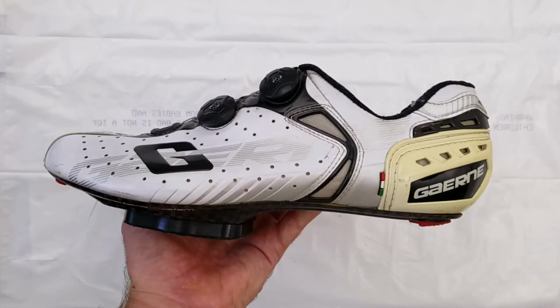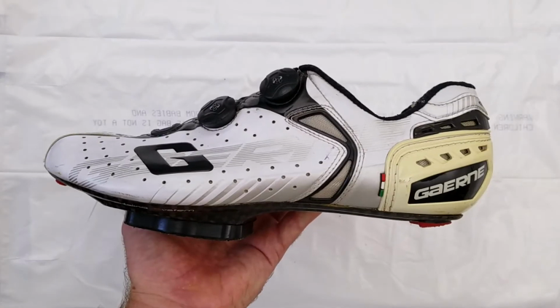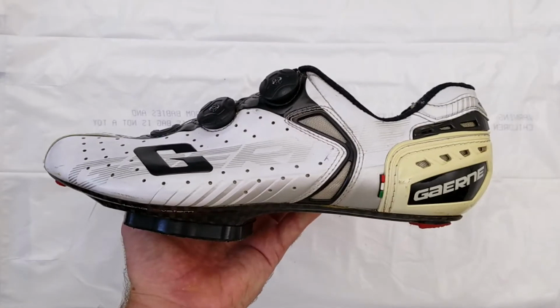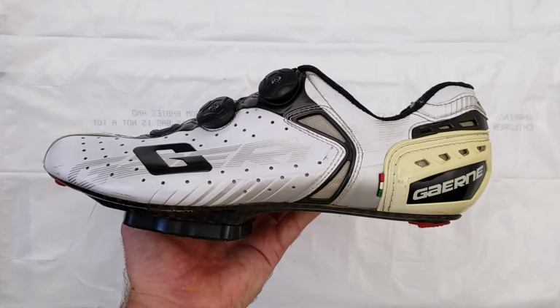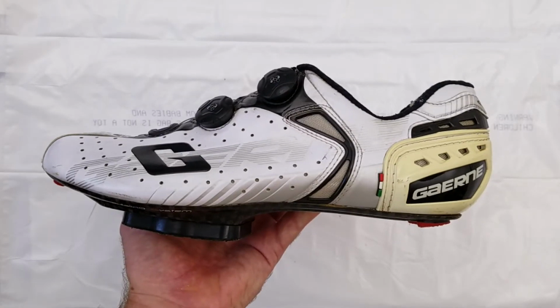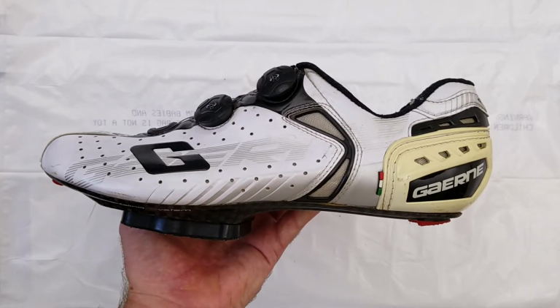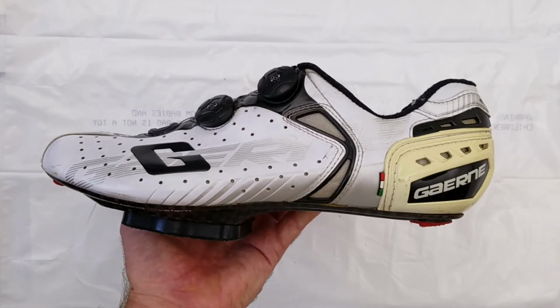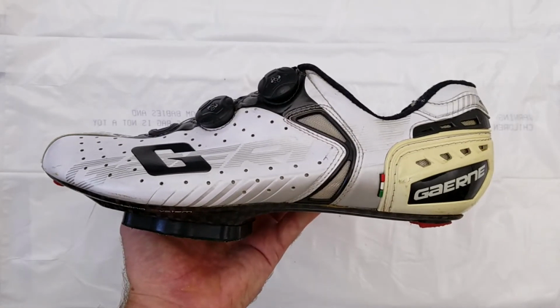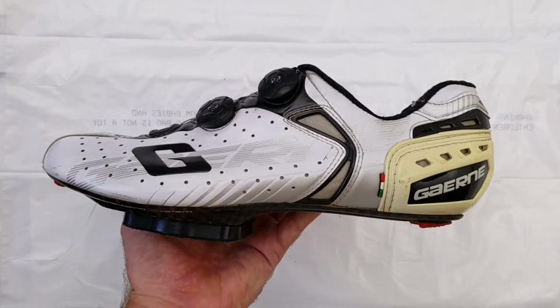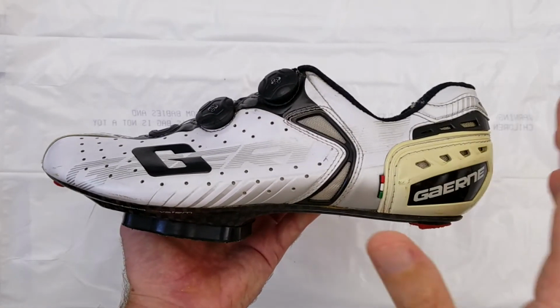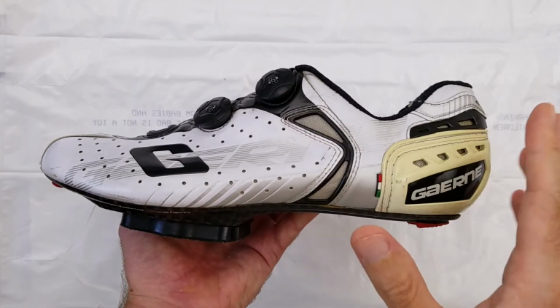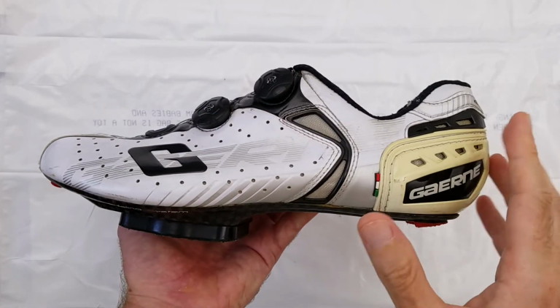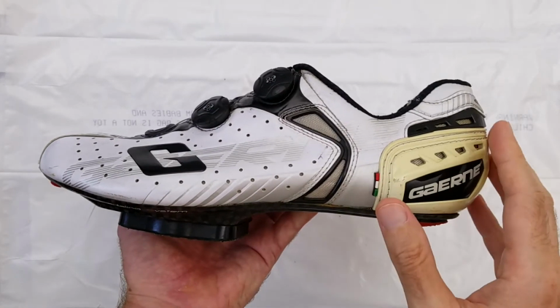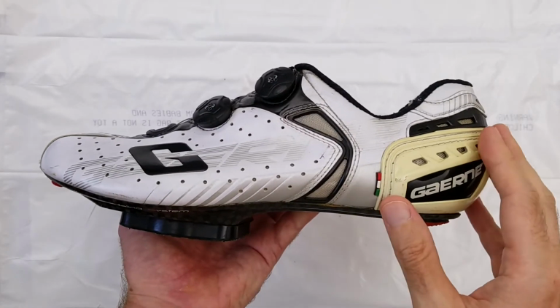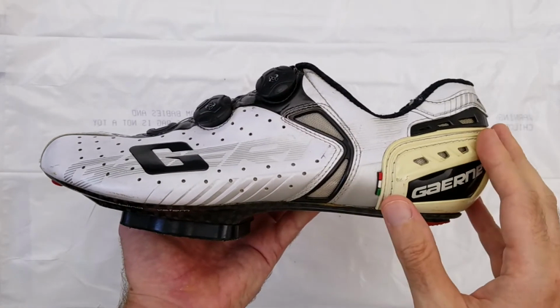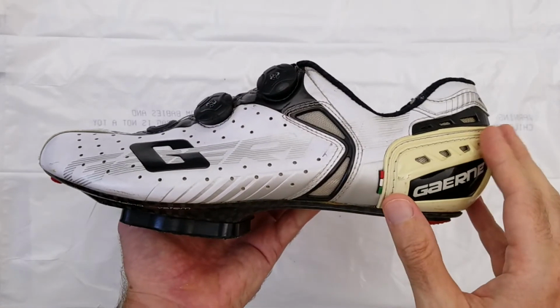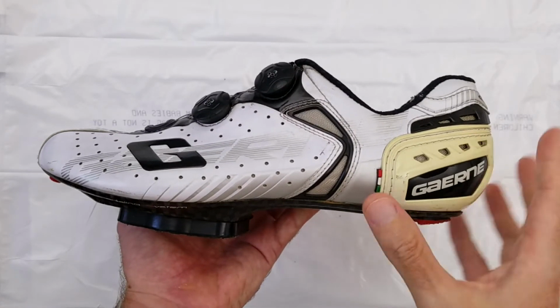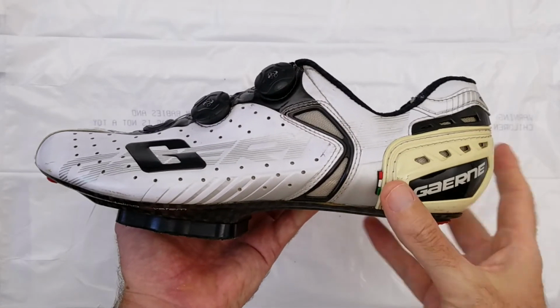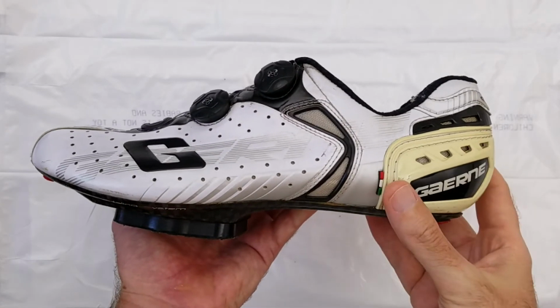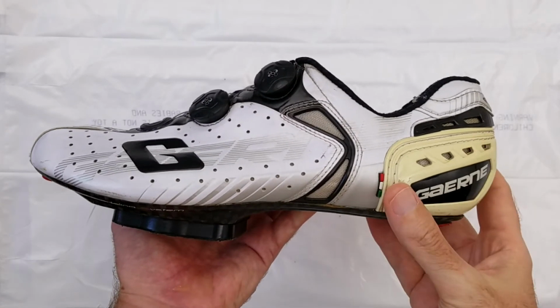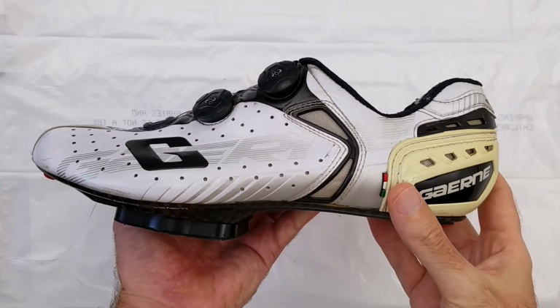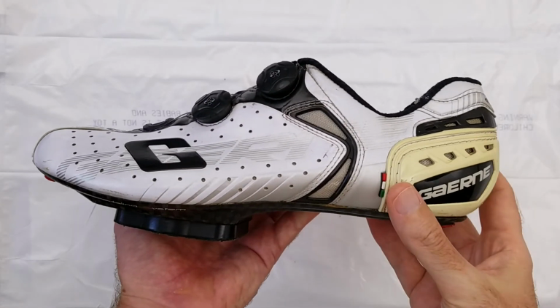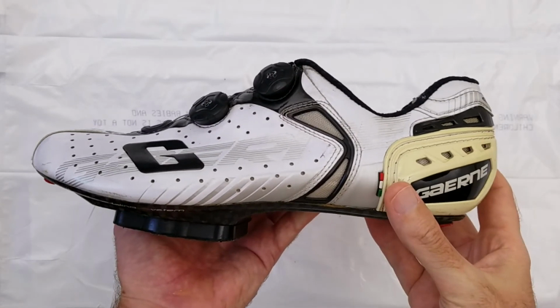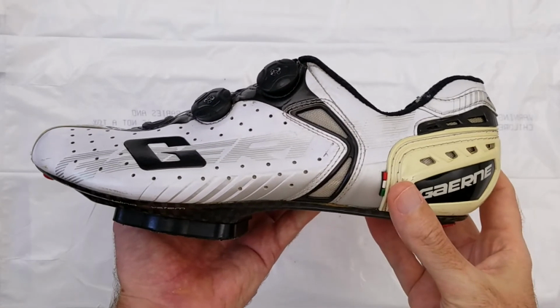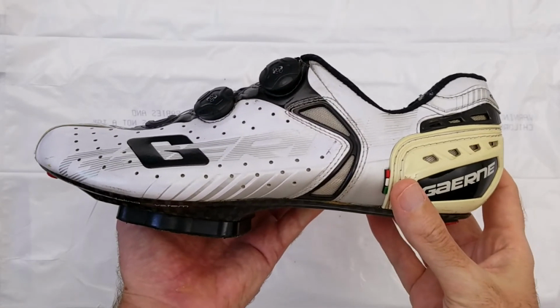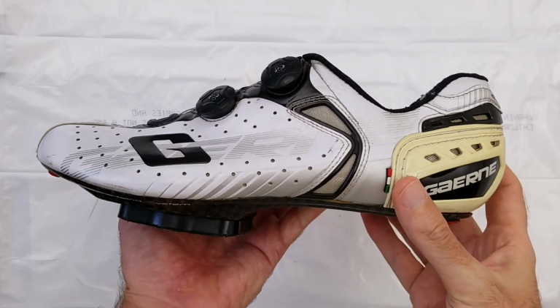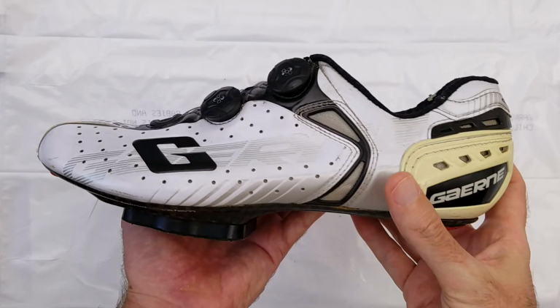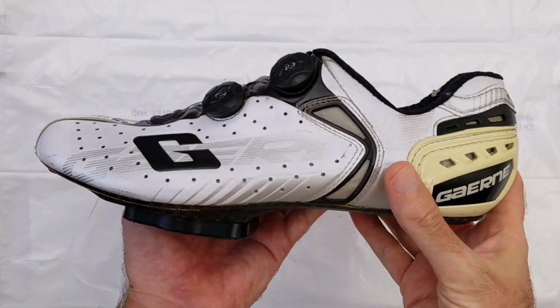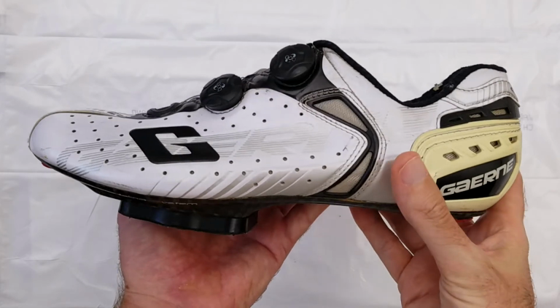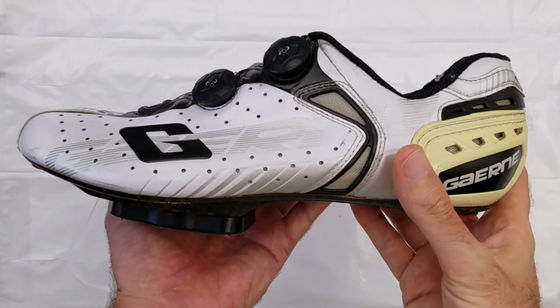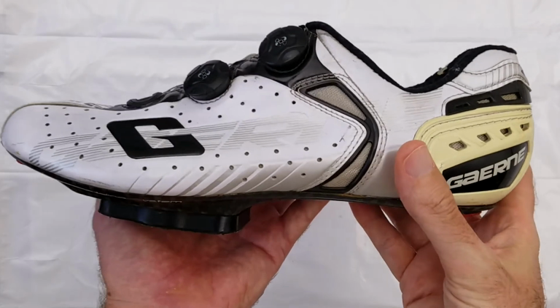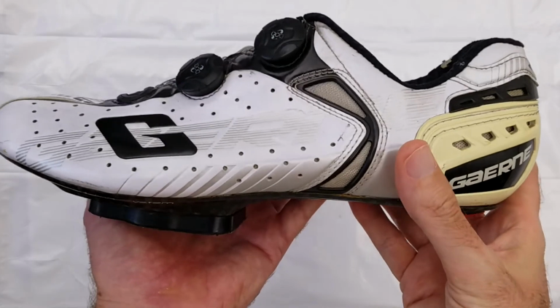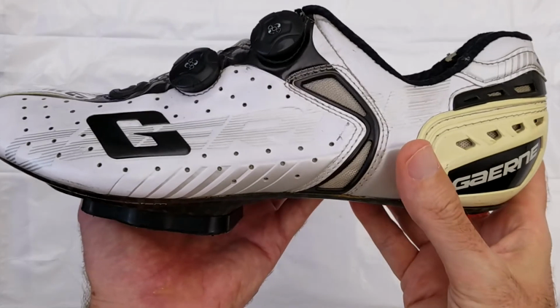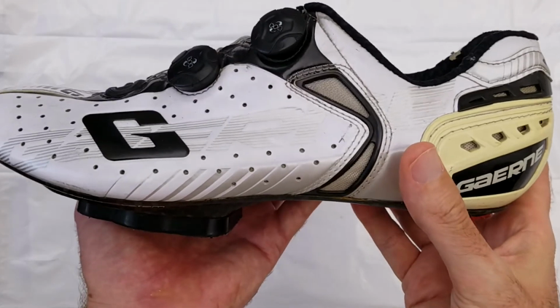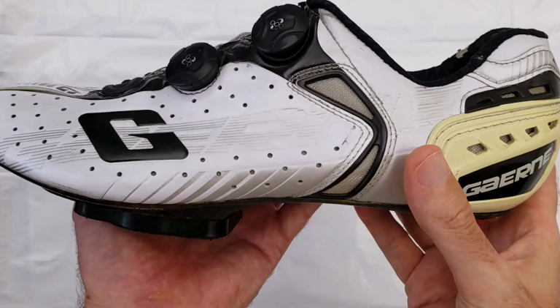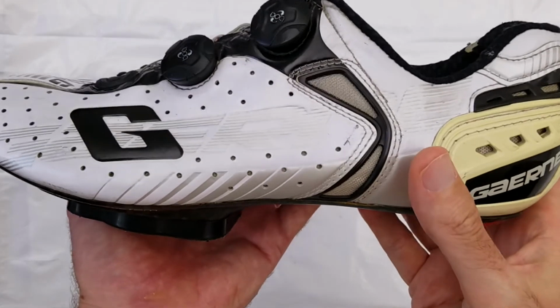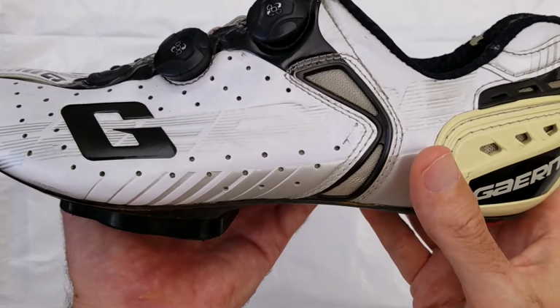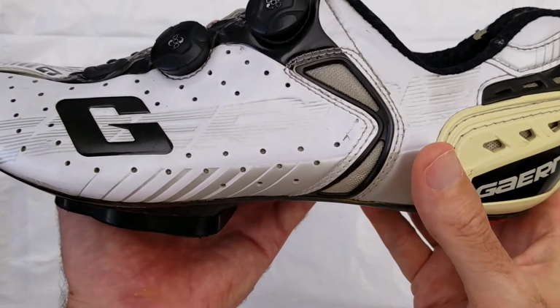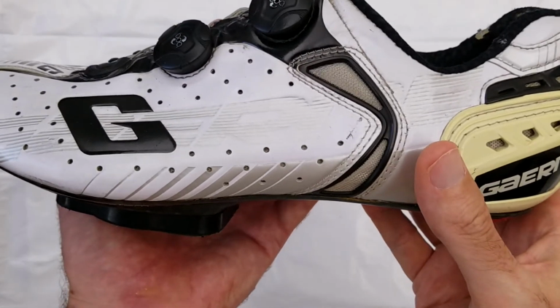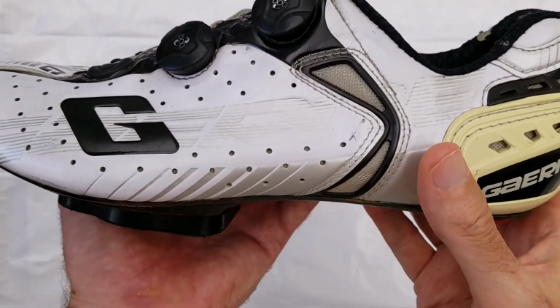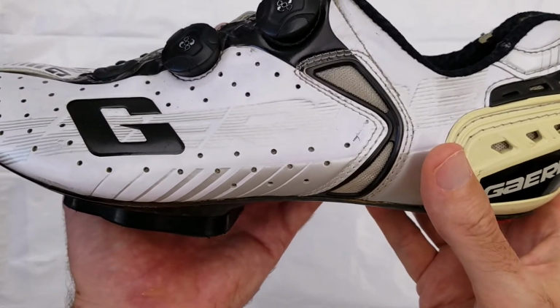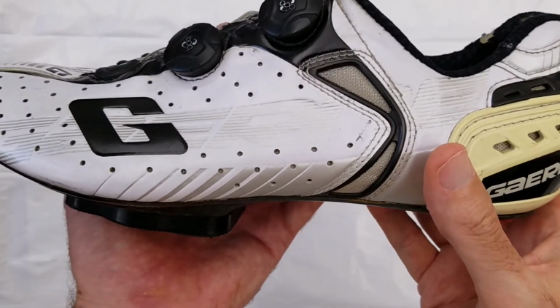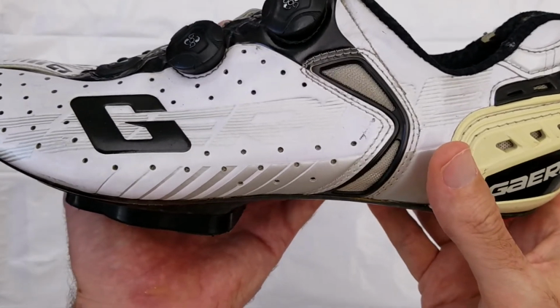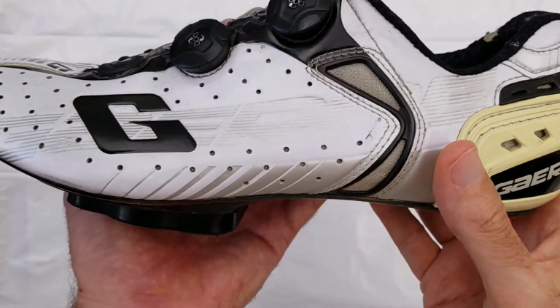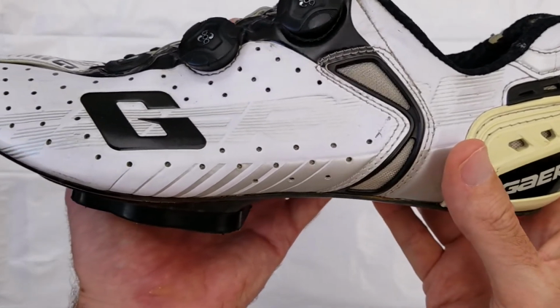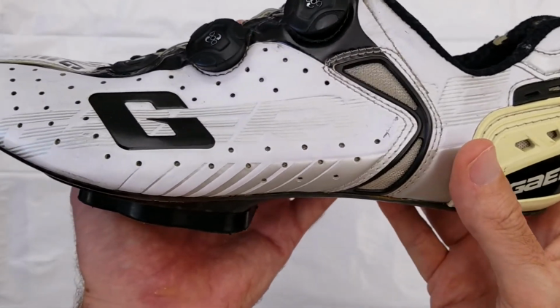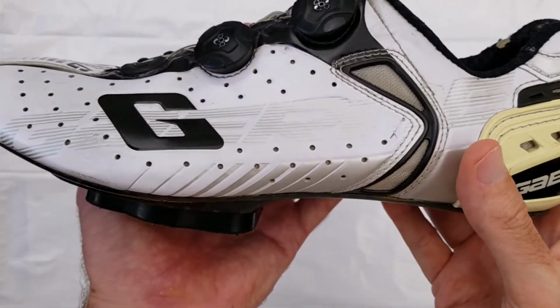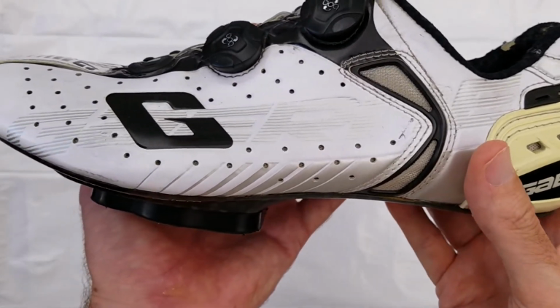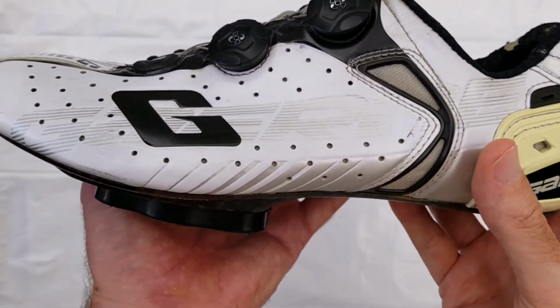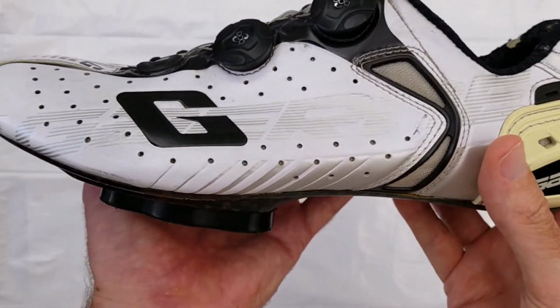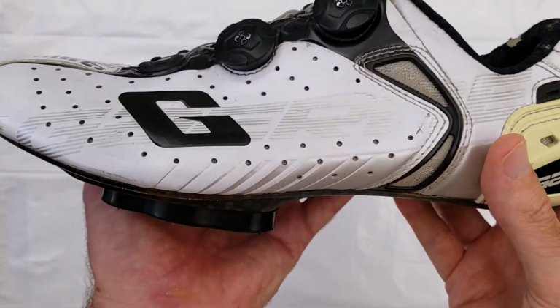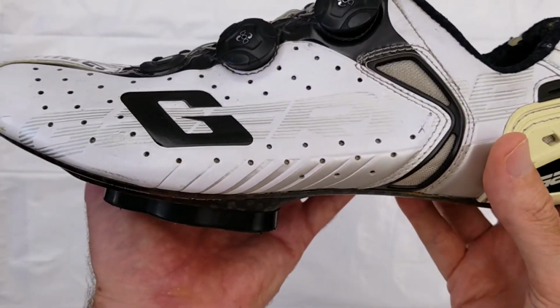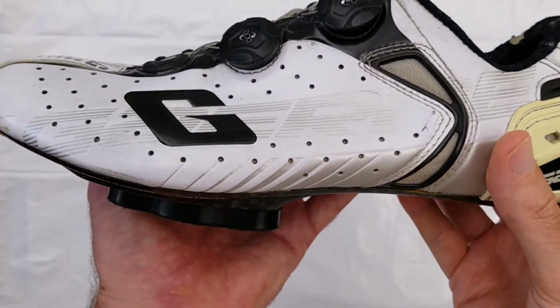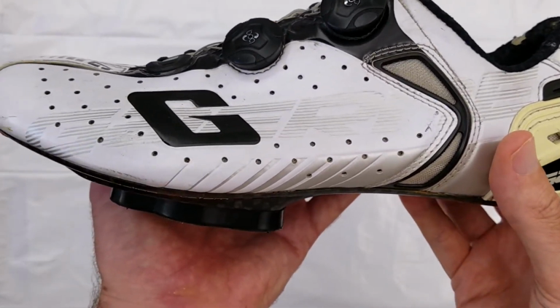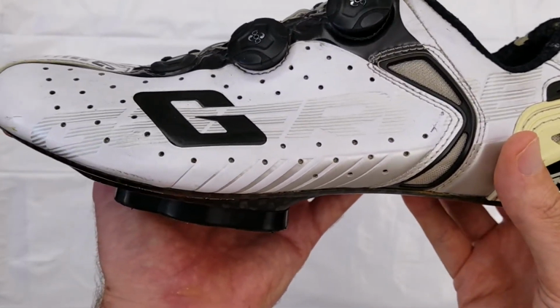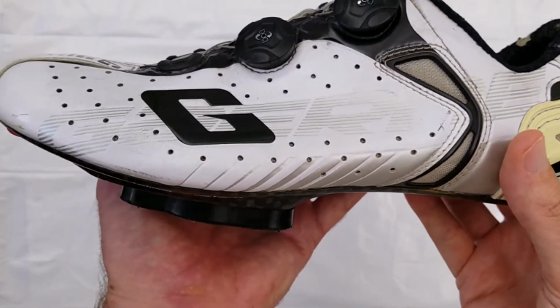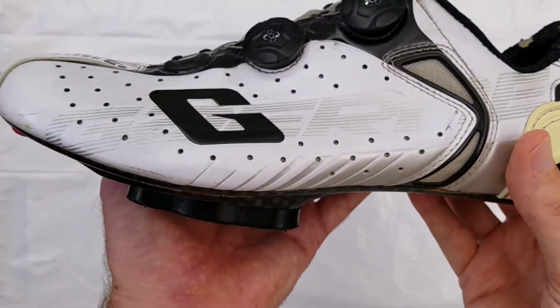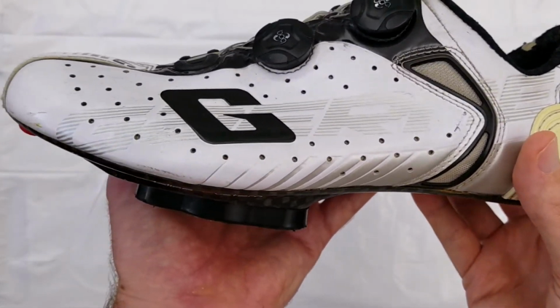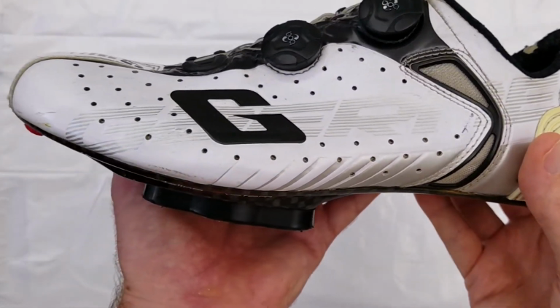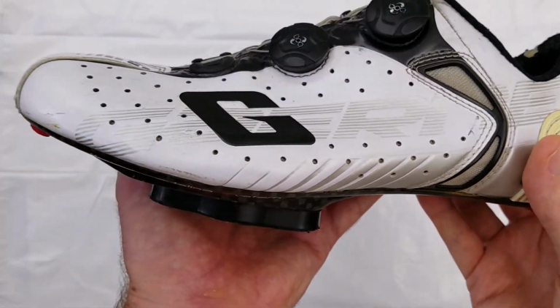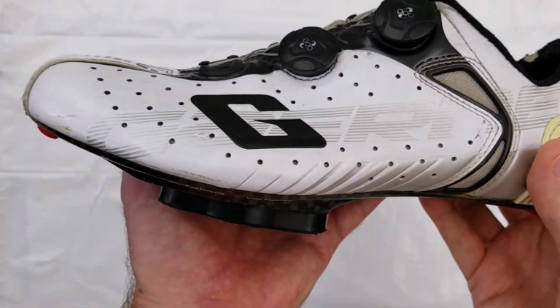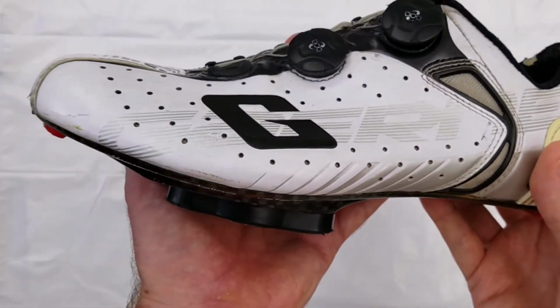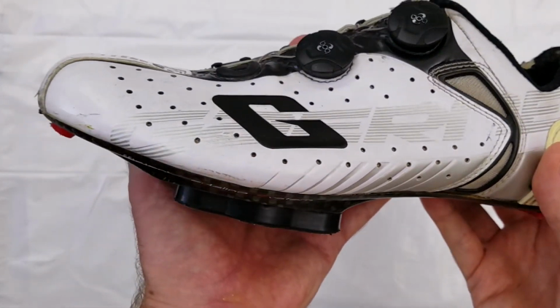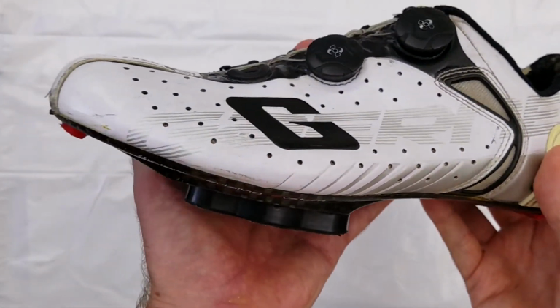Except for the yellowing at the heel, my older G-Chrono here is wearing very well and hopefully I'll get at least three more years out of it.